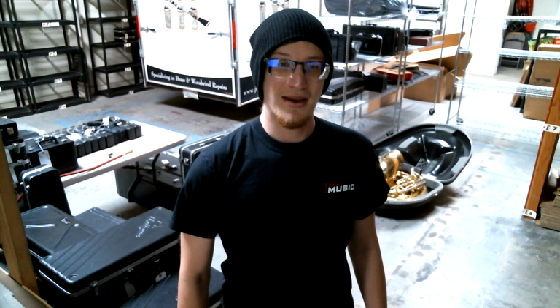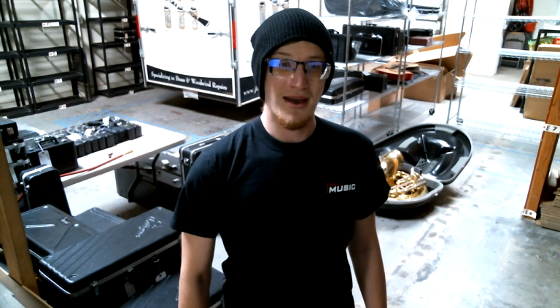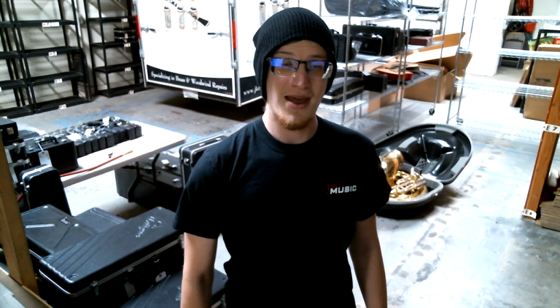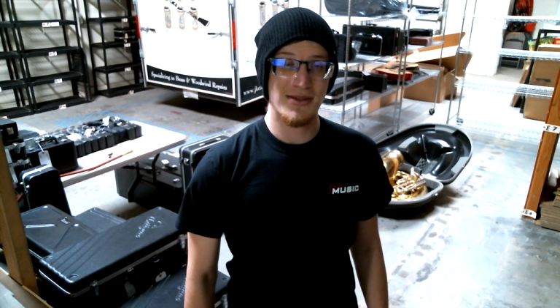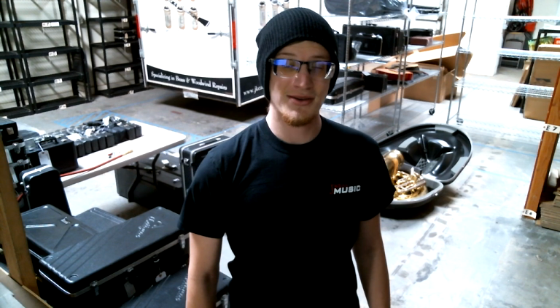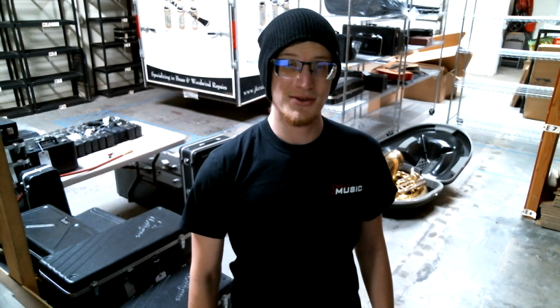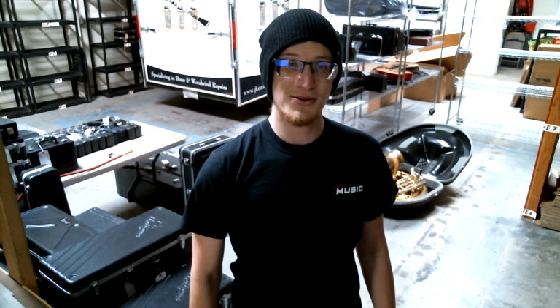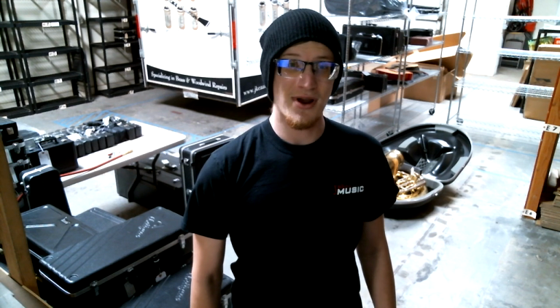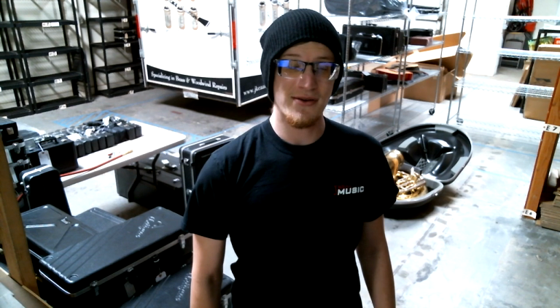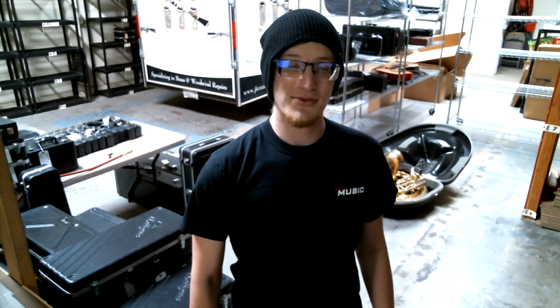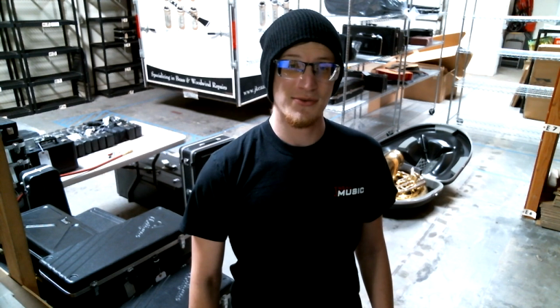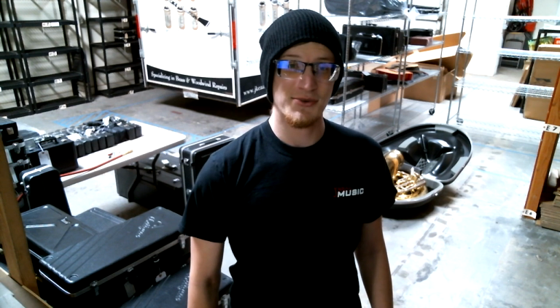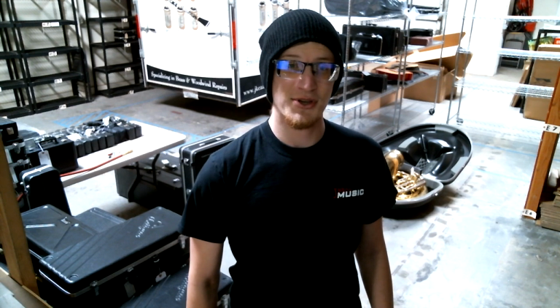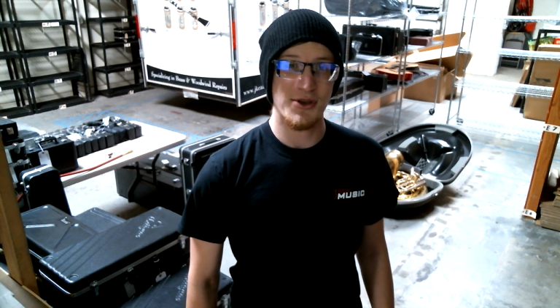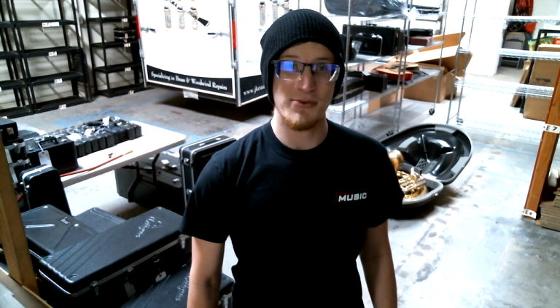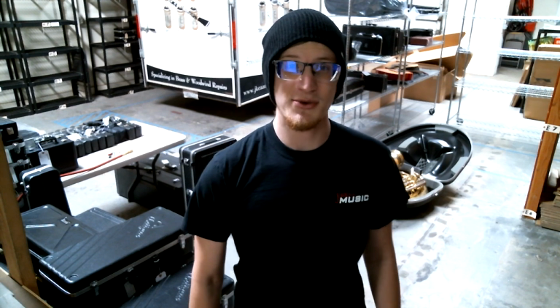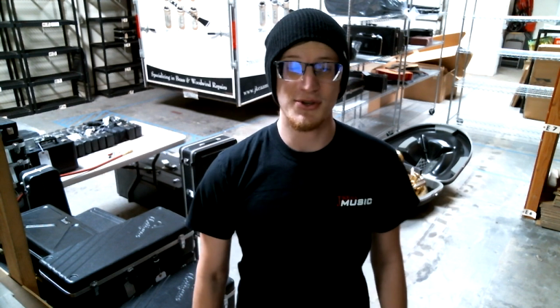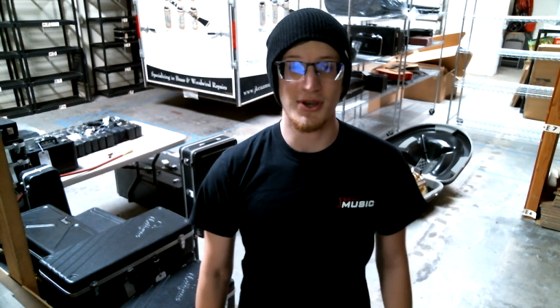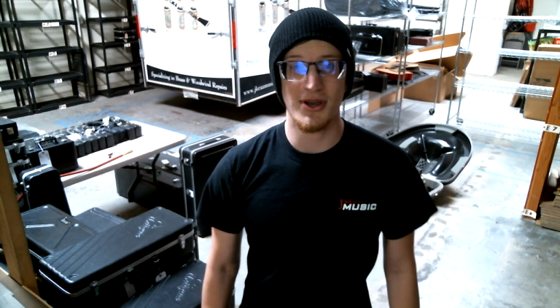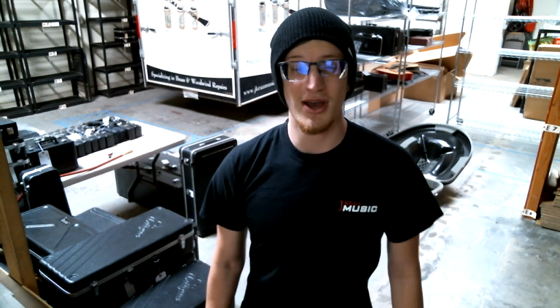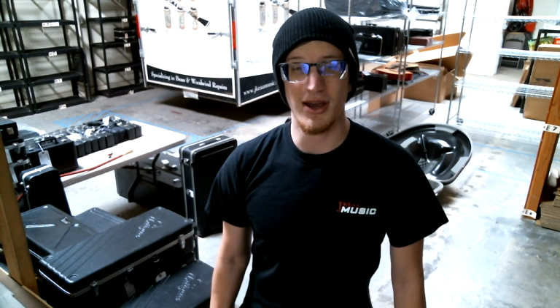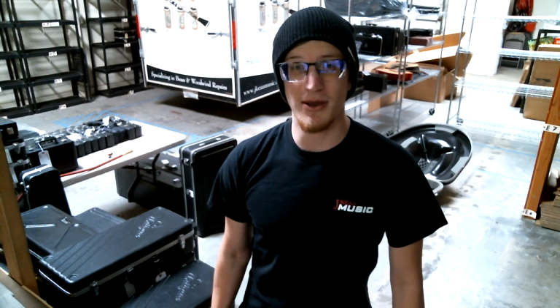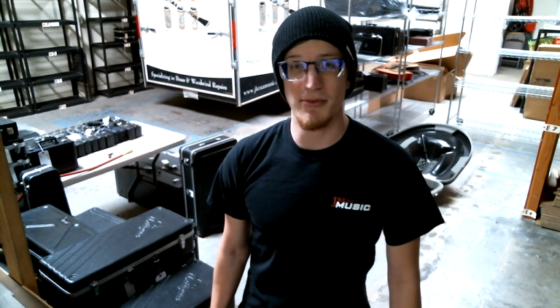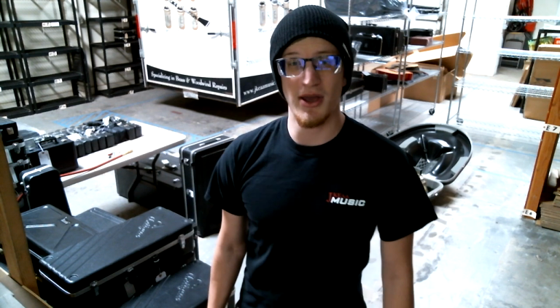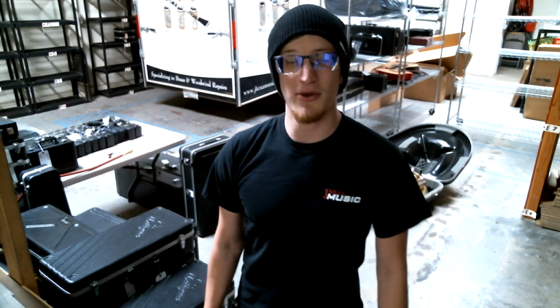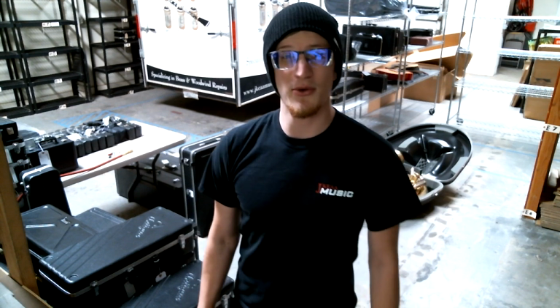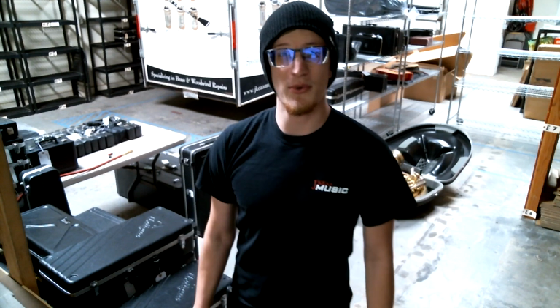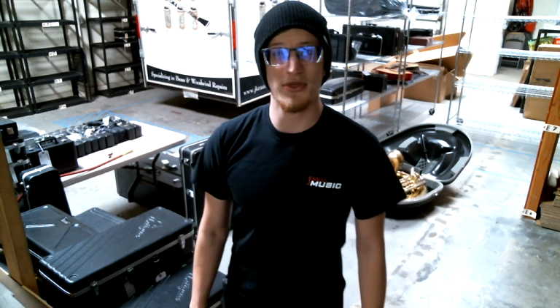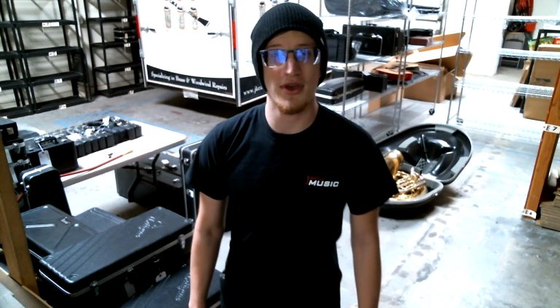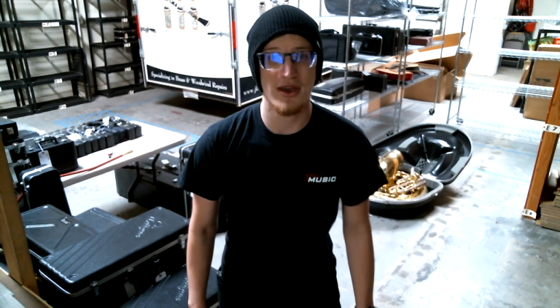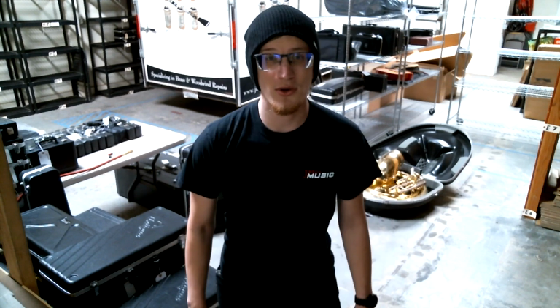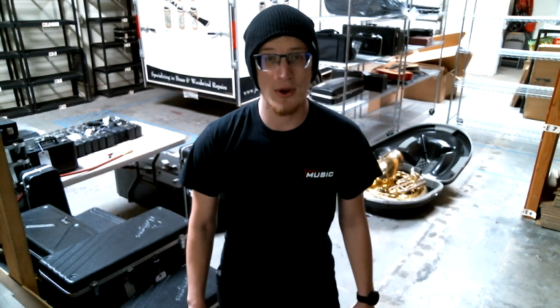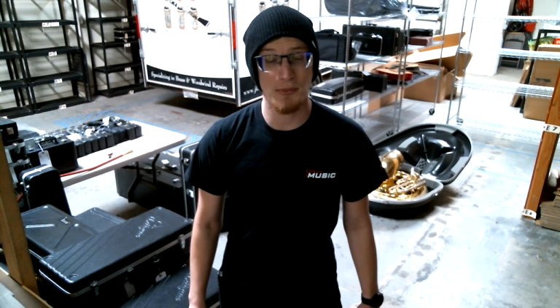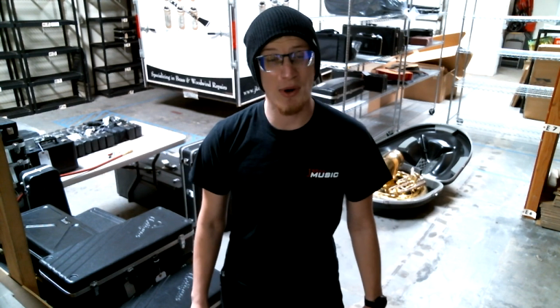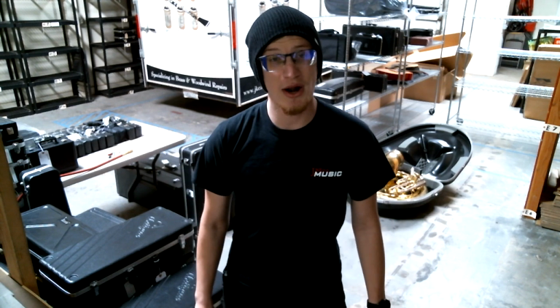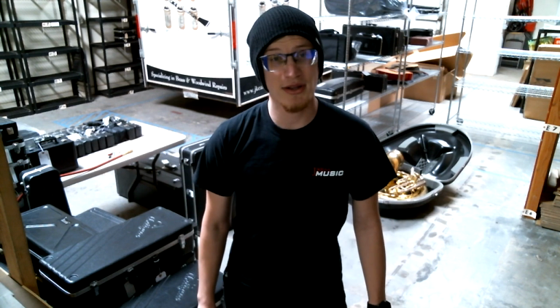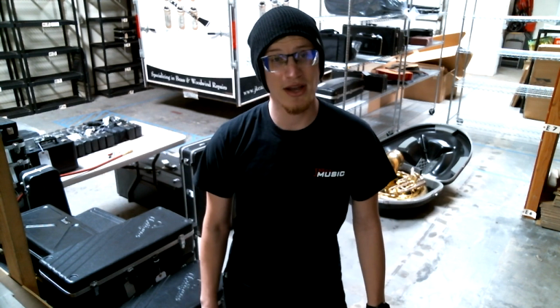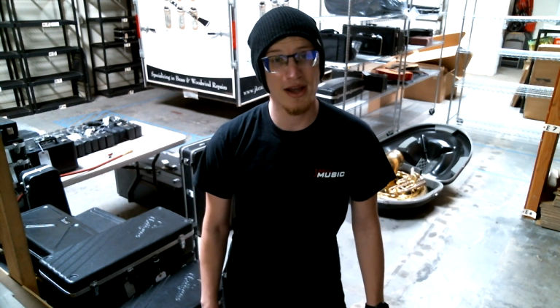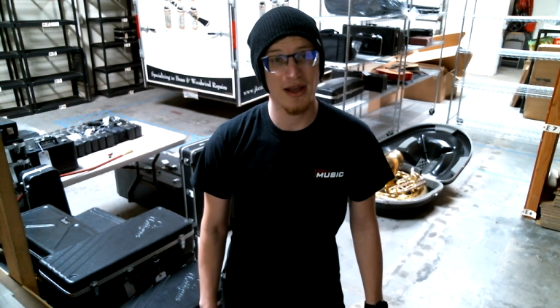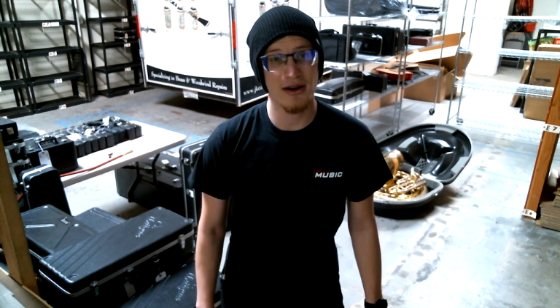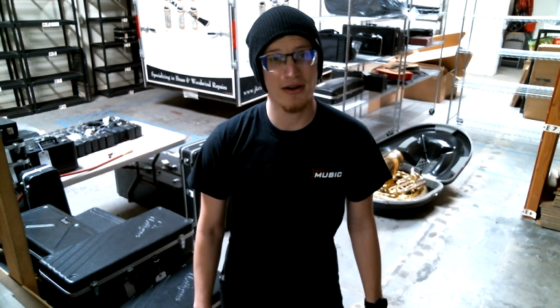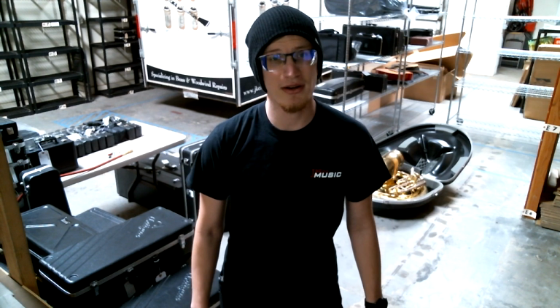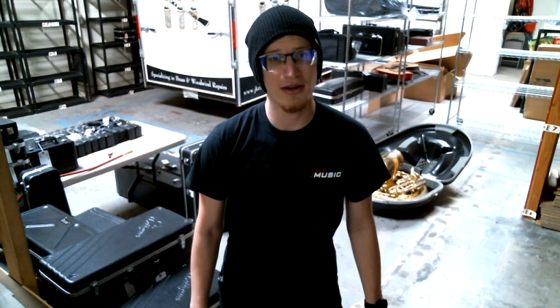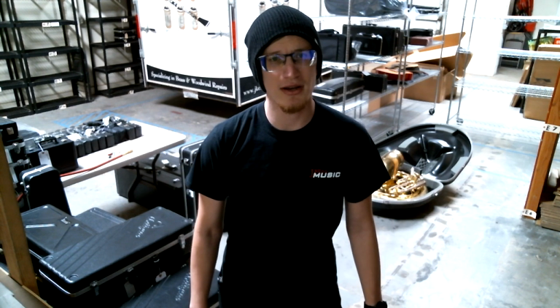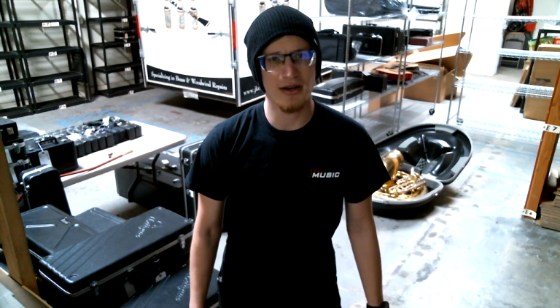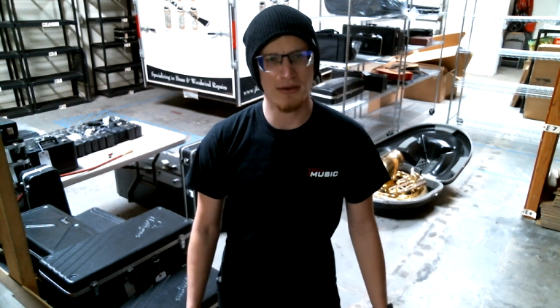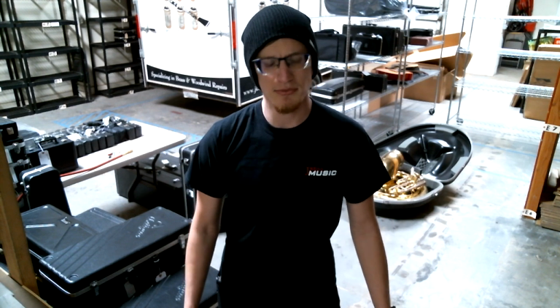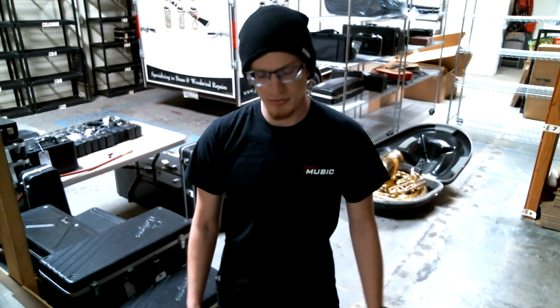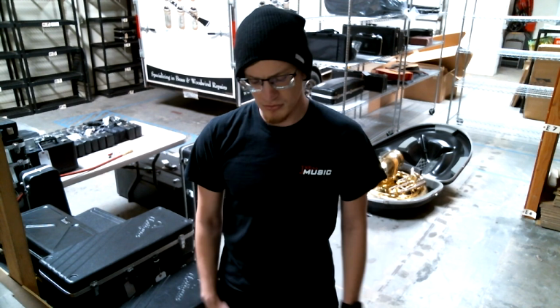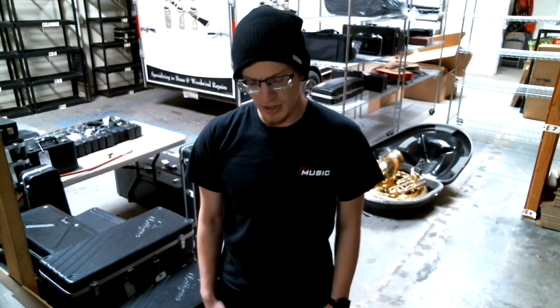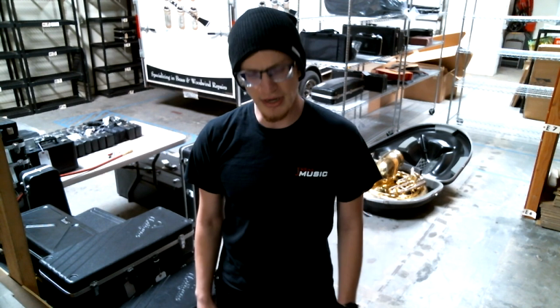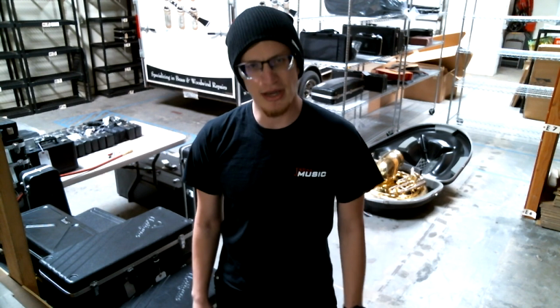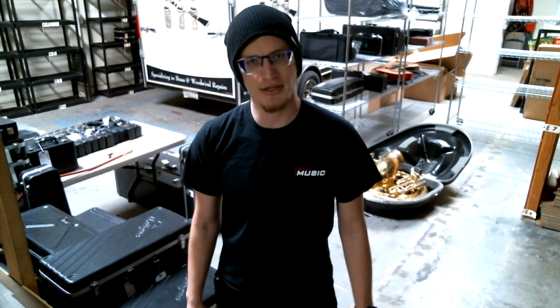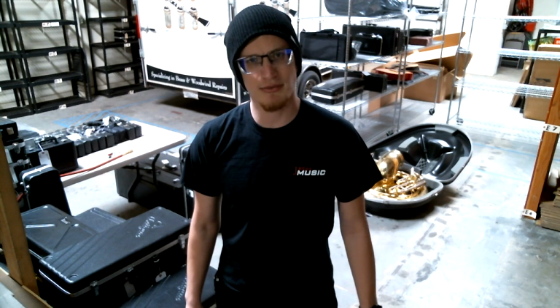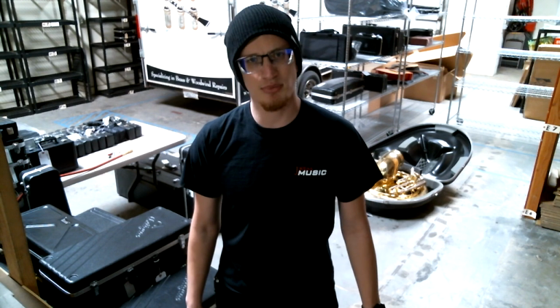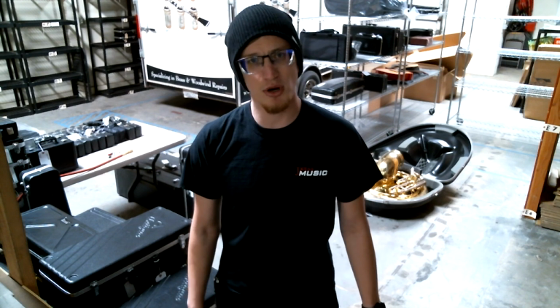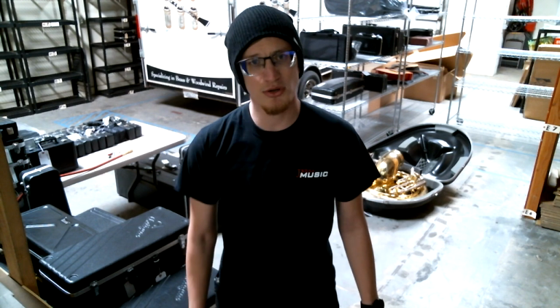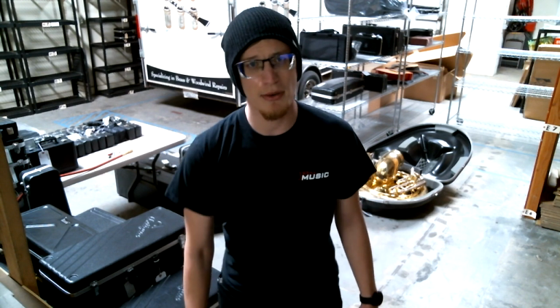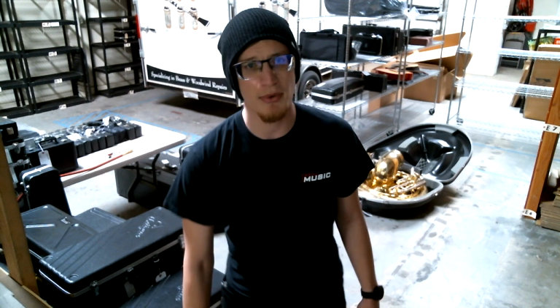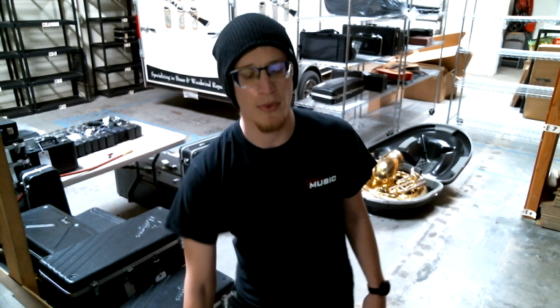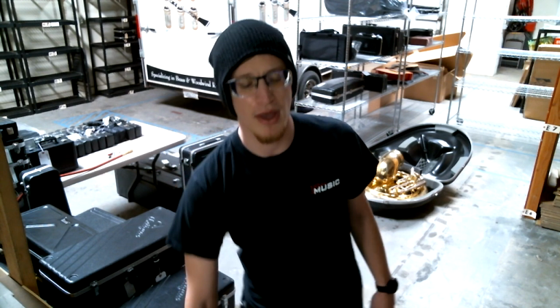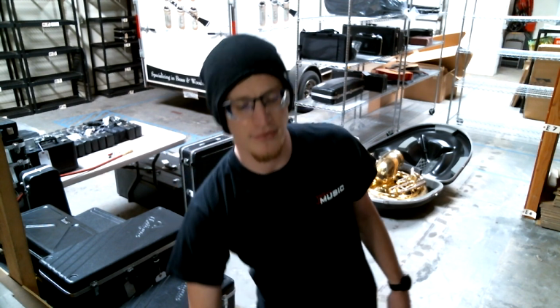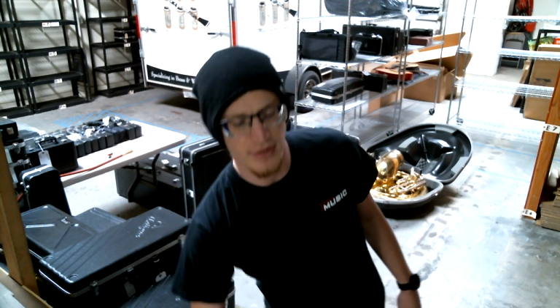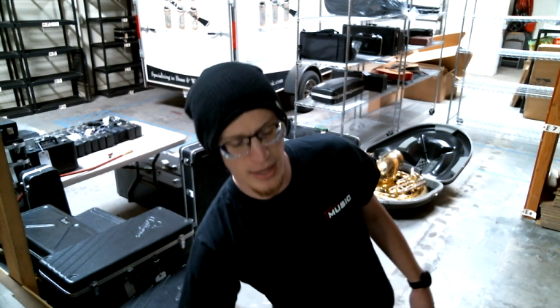Hey, this is Travis from Jaquimusic, coming at you with a quick product highlight on a nice pro trumpet we have today.